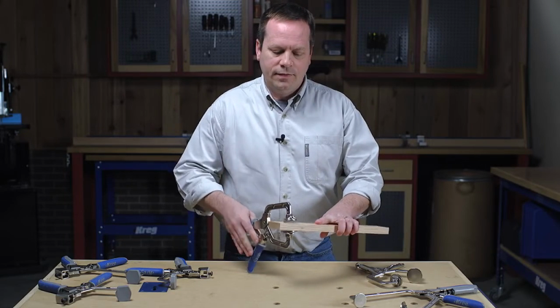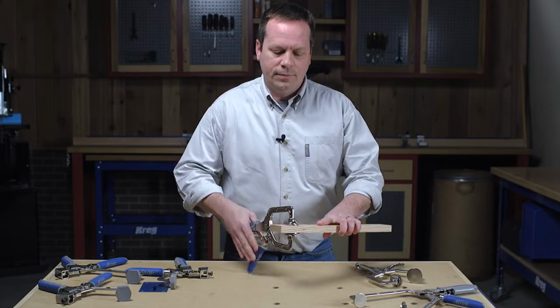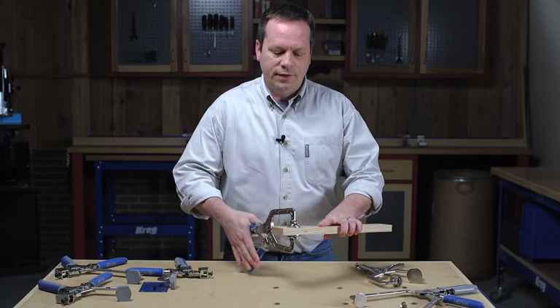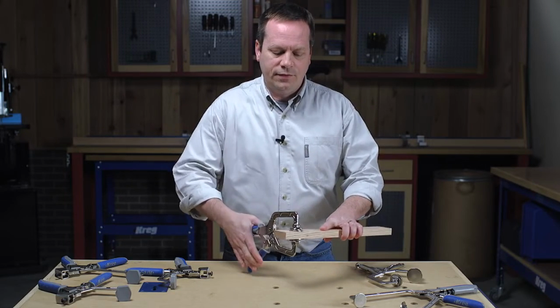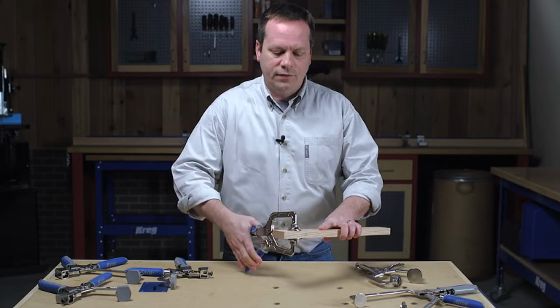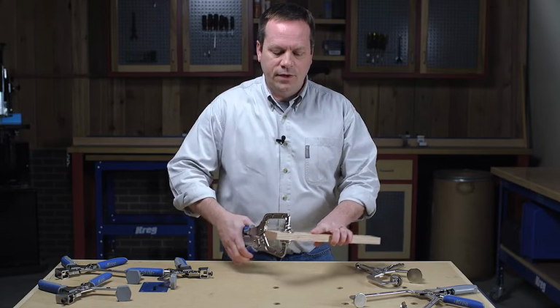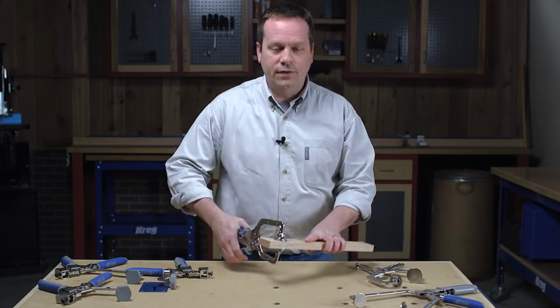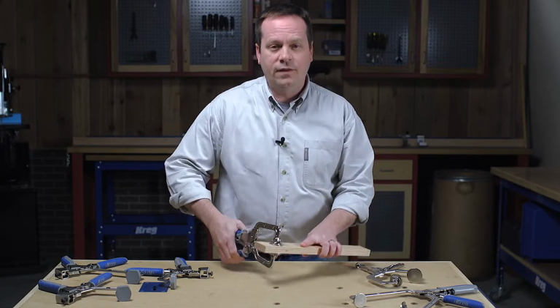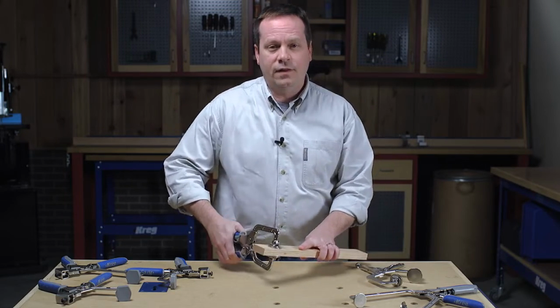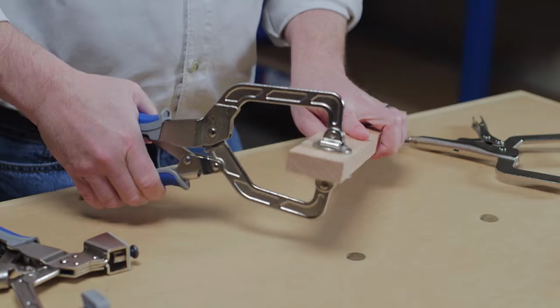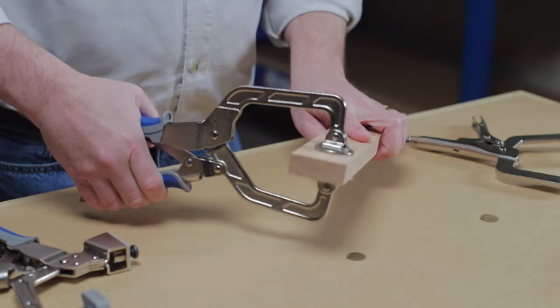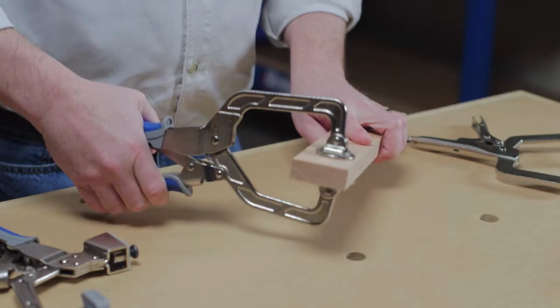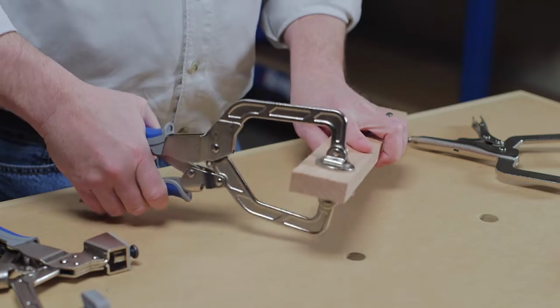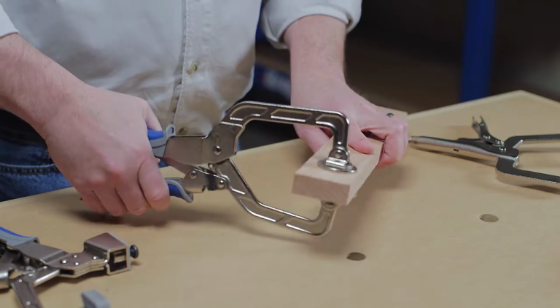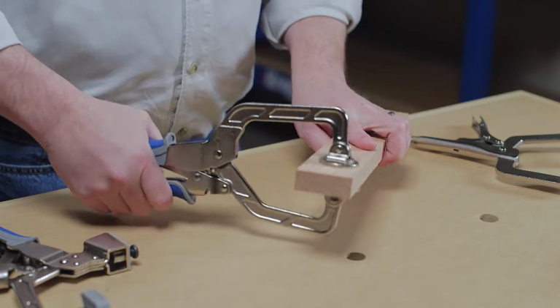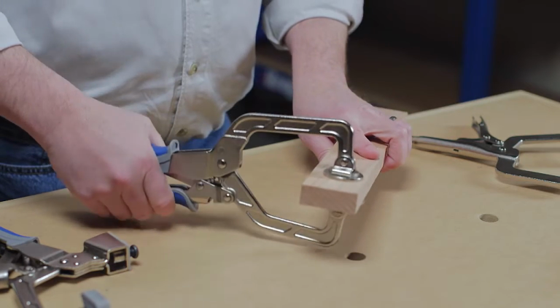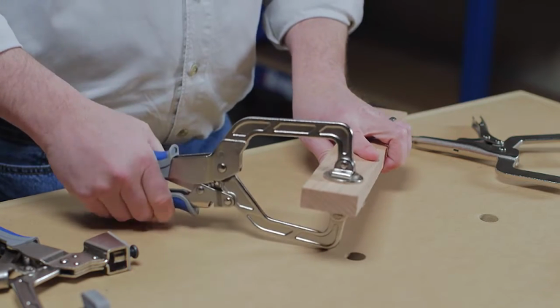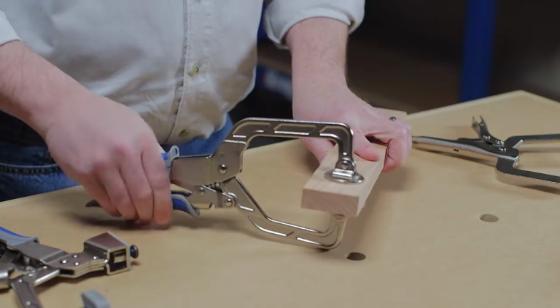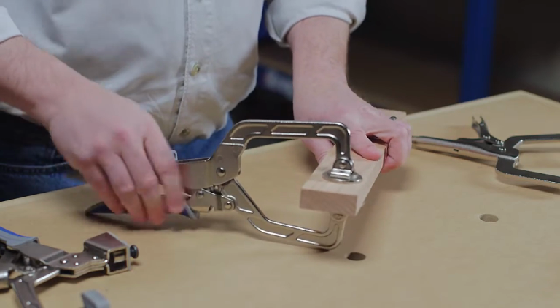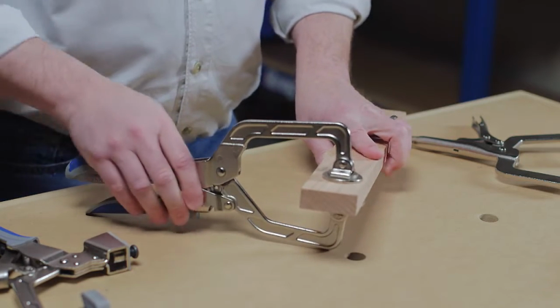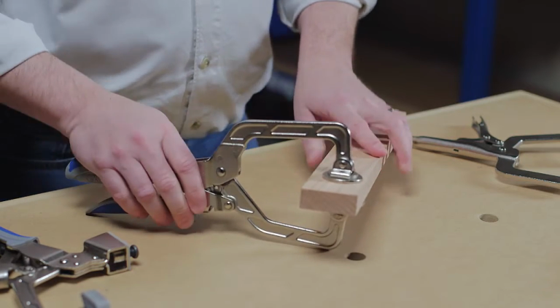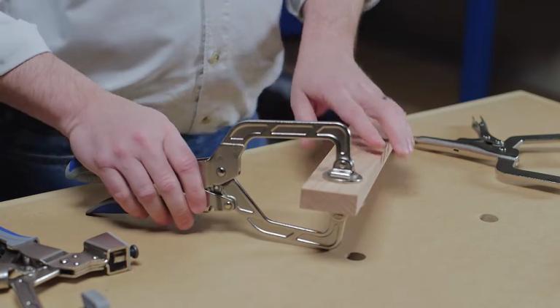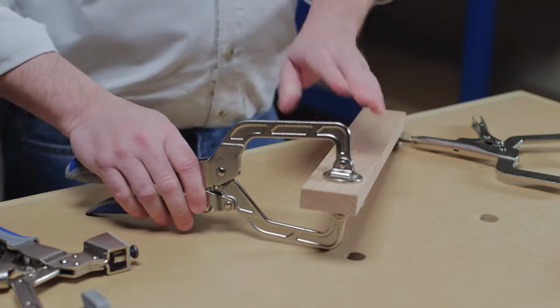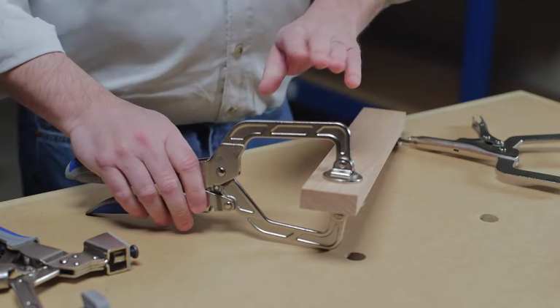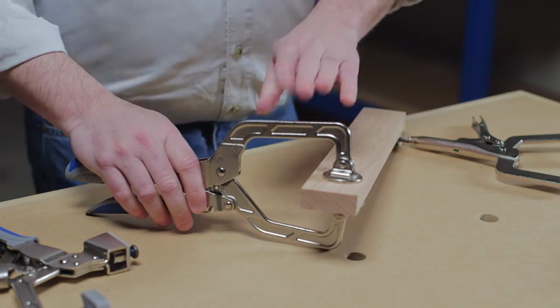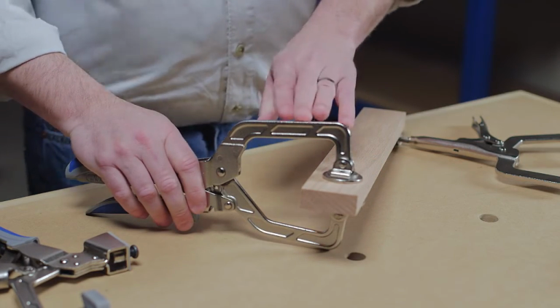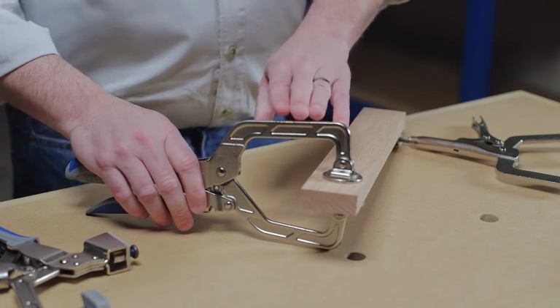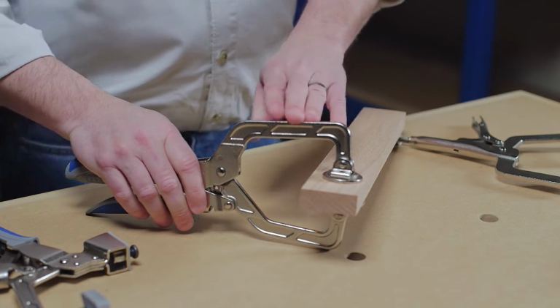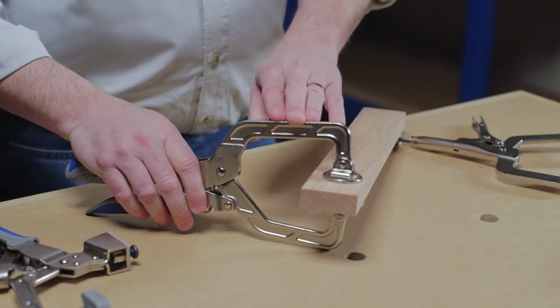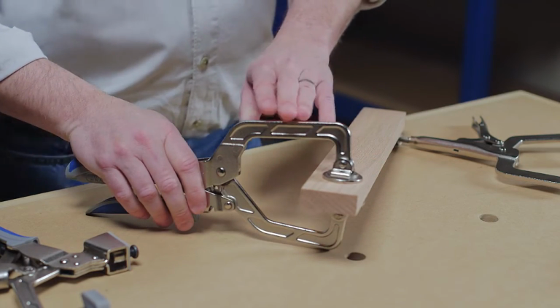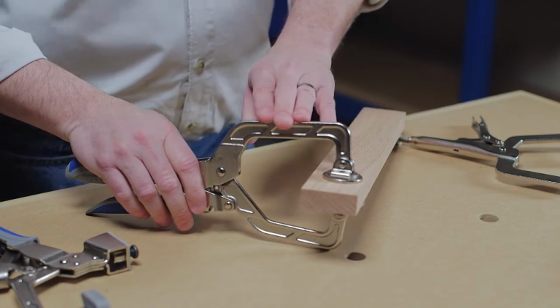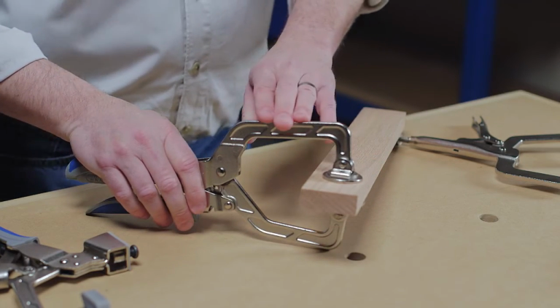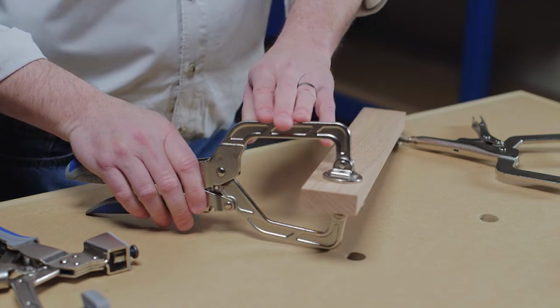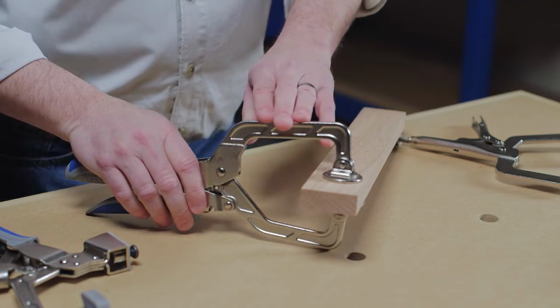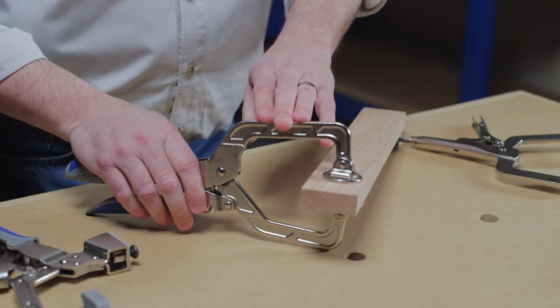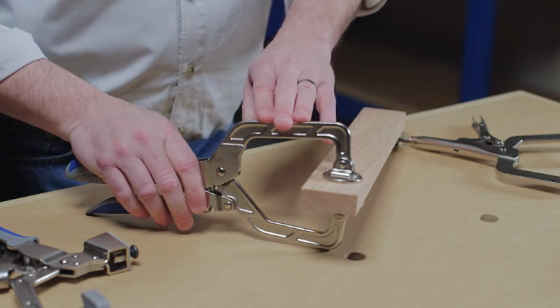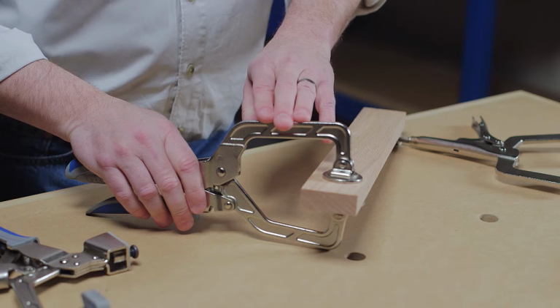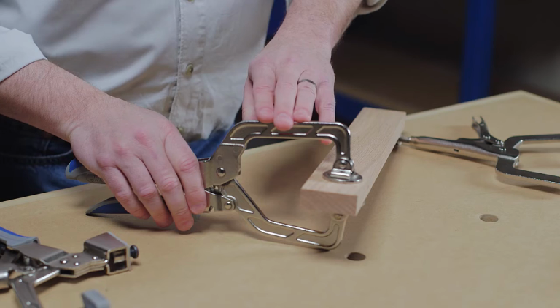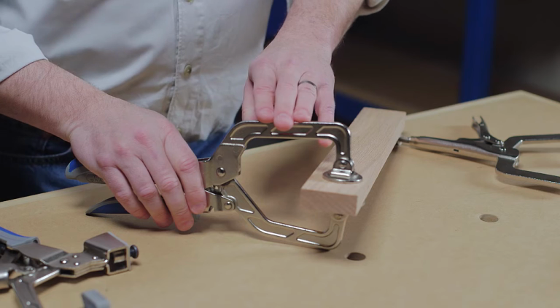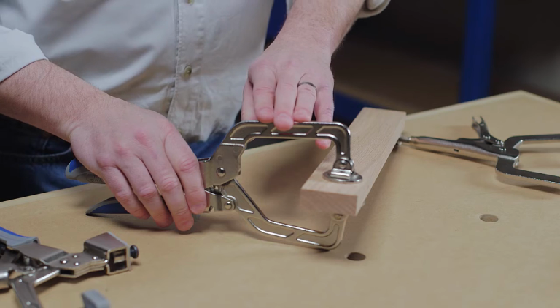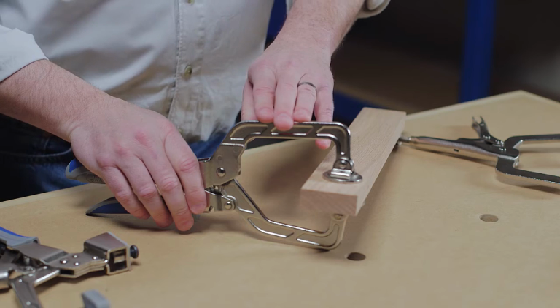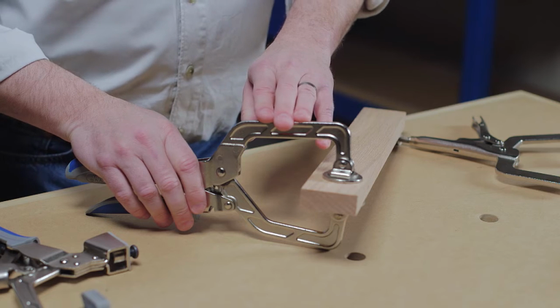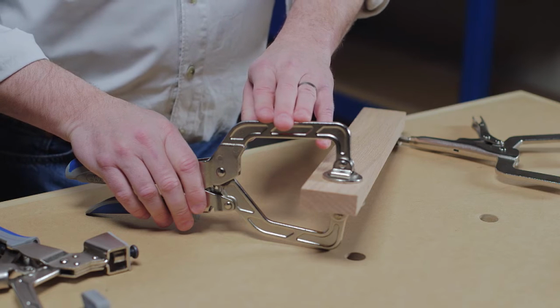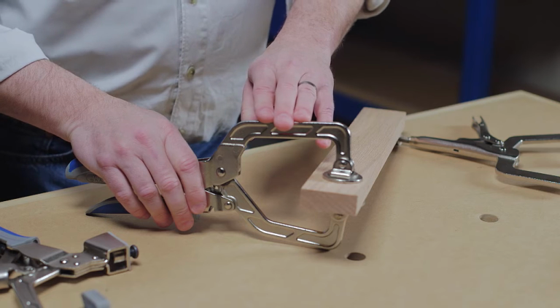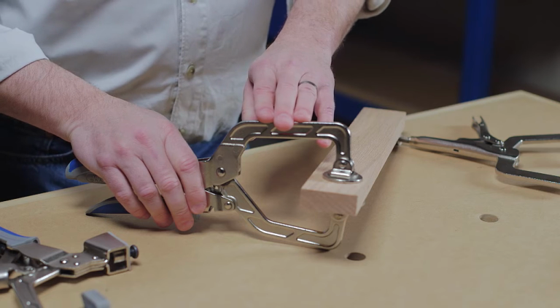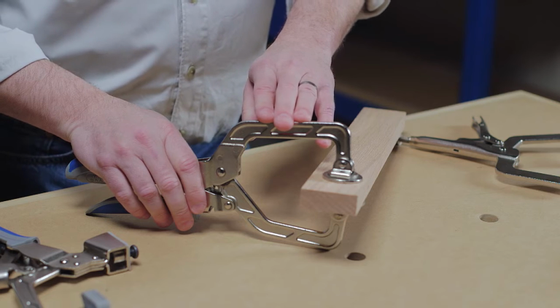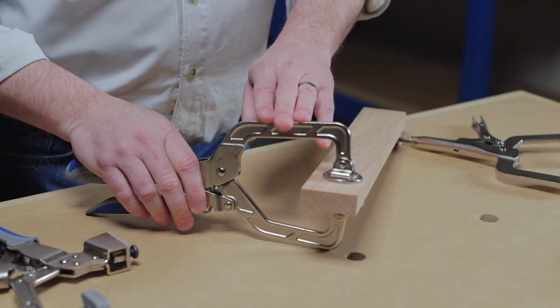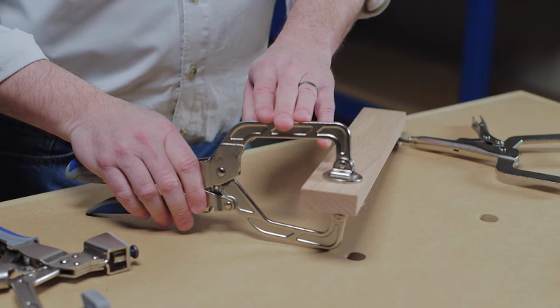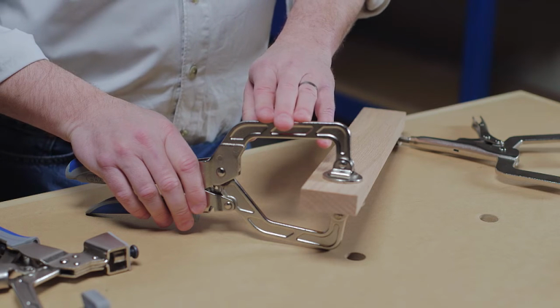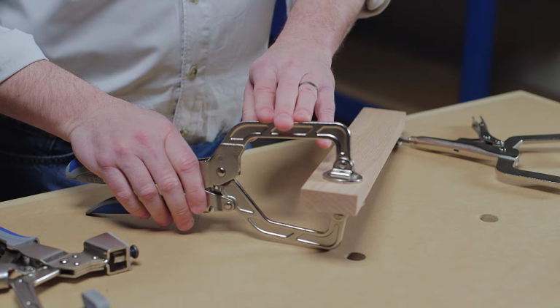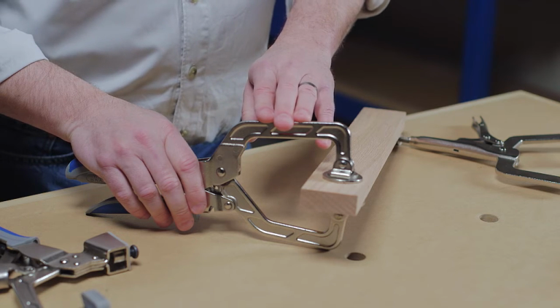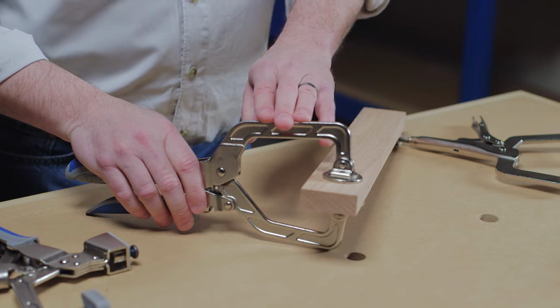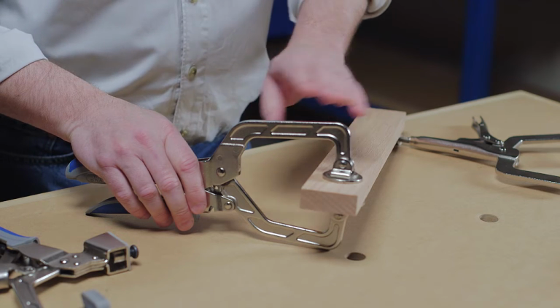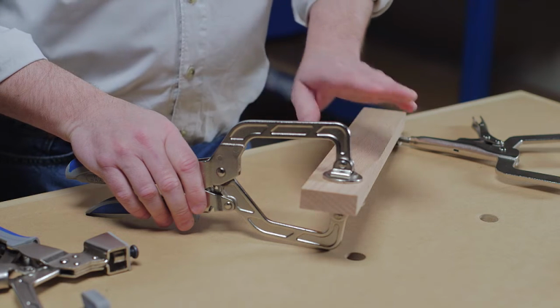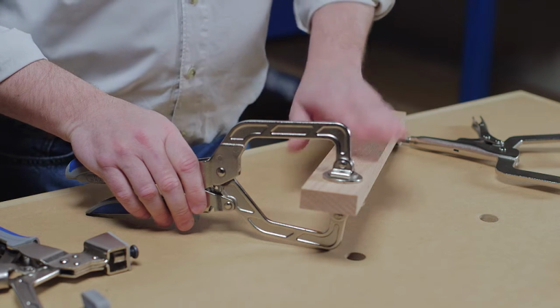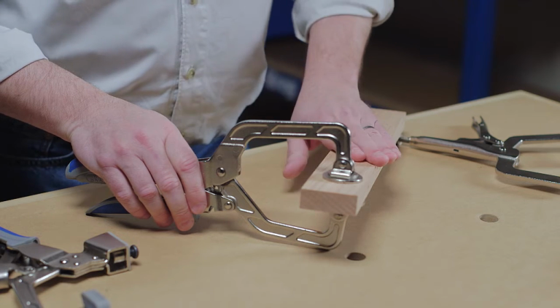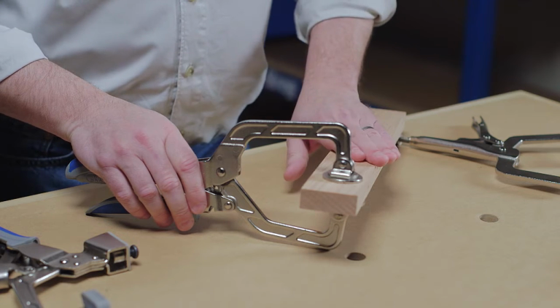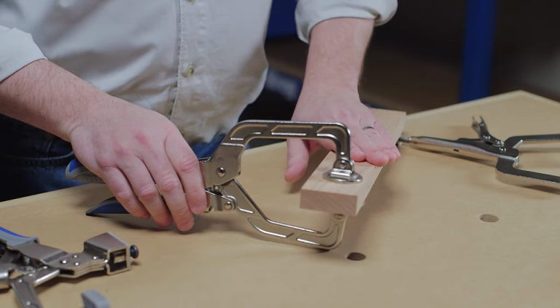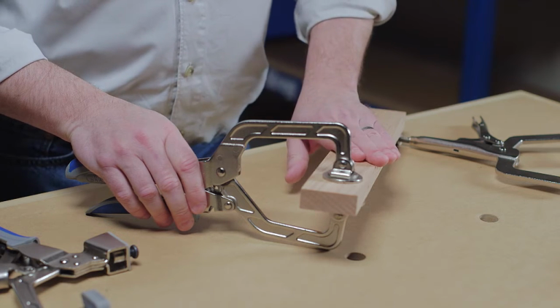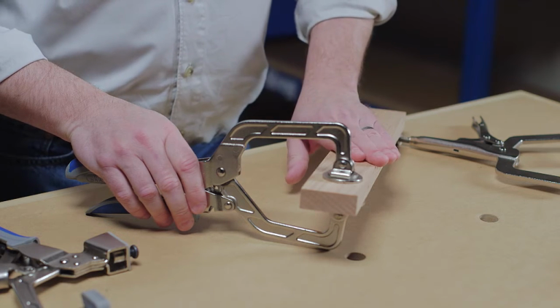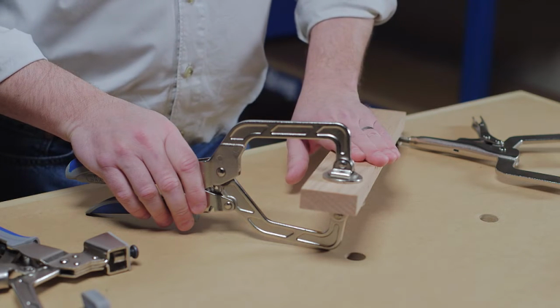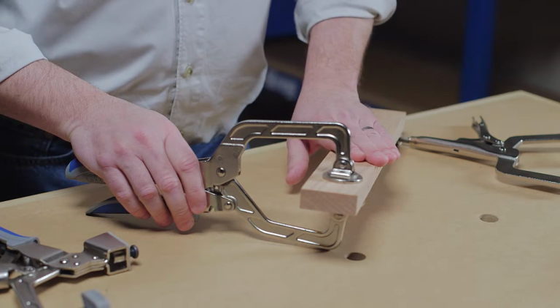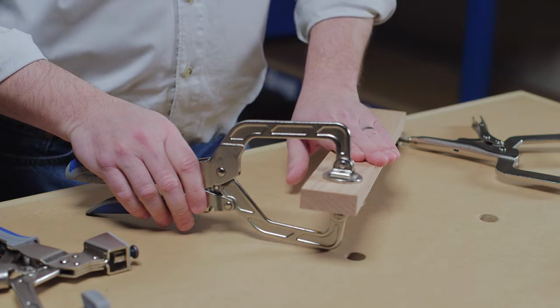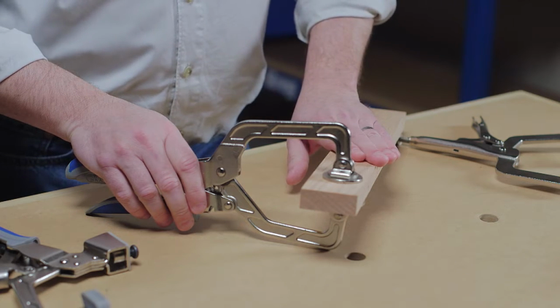Simply squeeze the clamp handles, and AutoMax technology adjusts the clamp automatically to match your material.